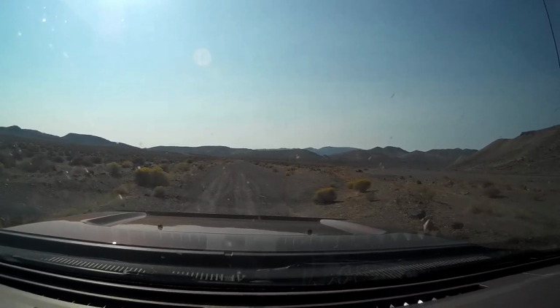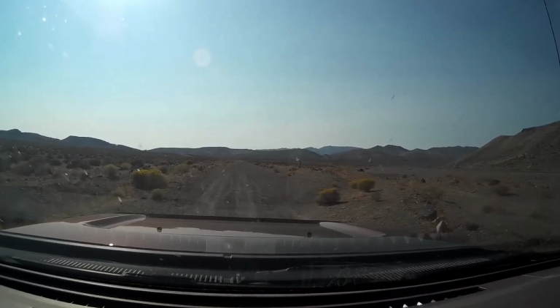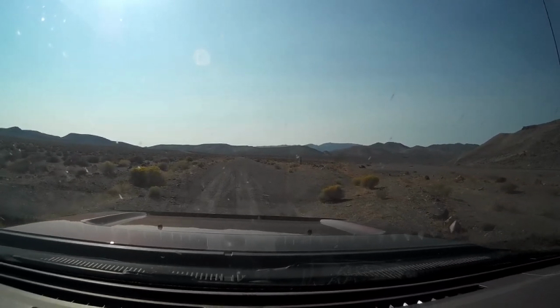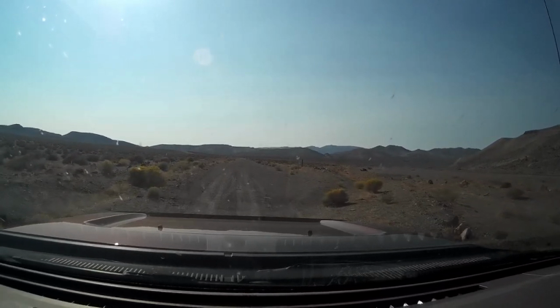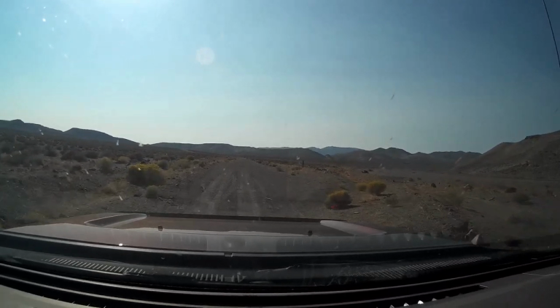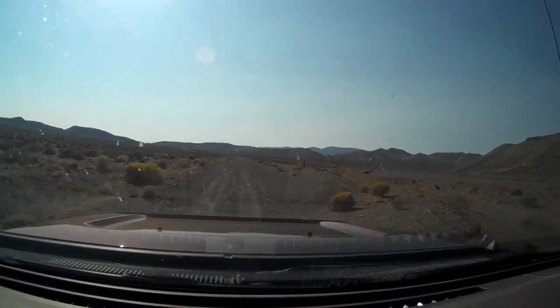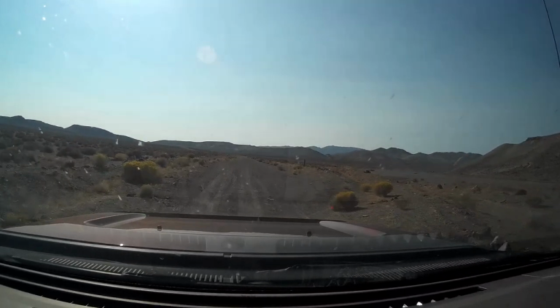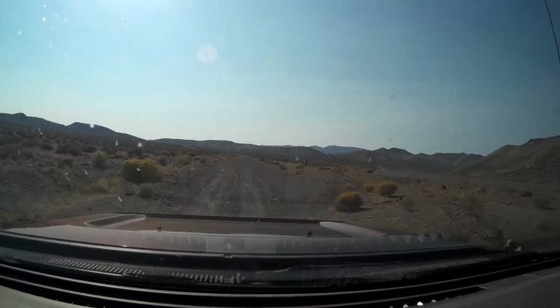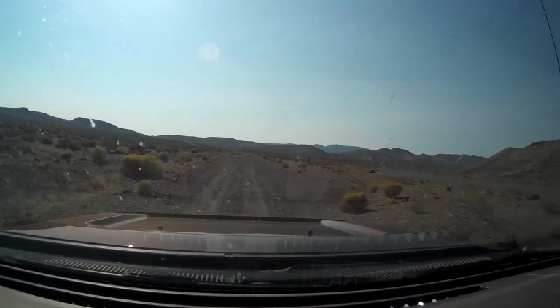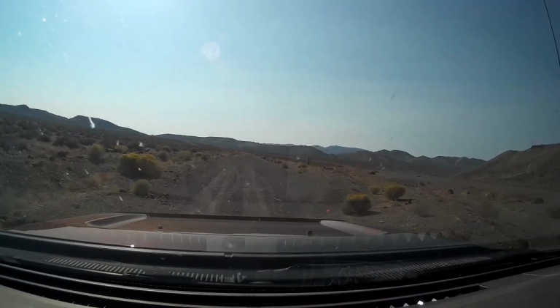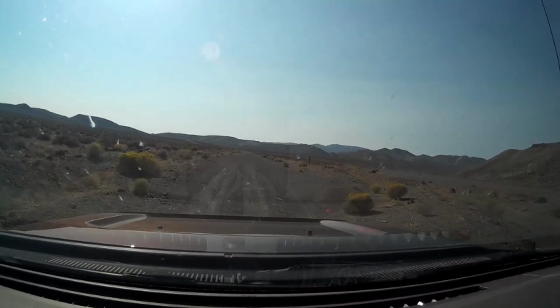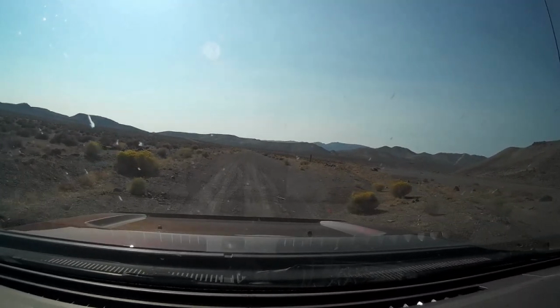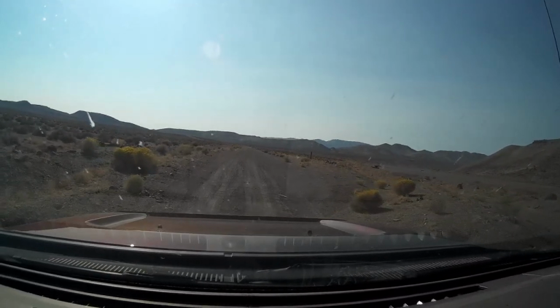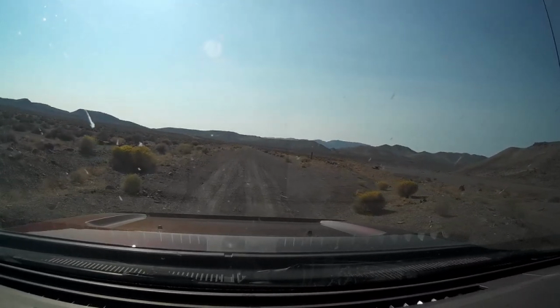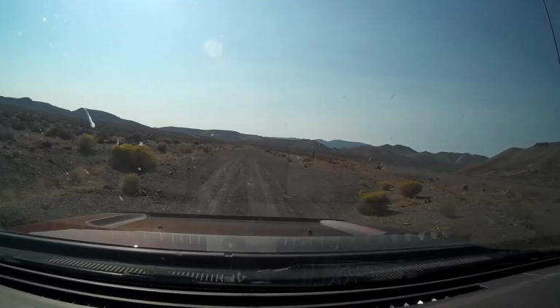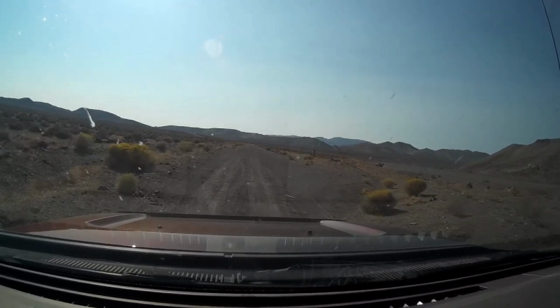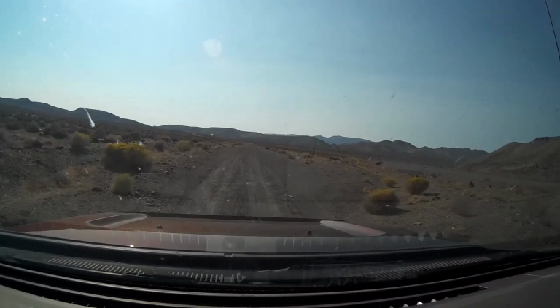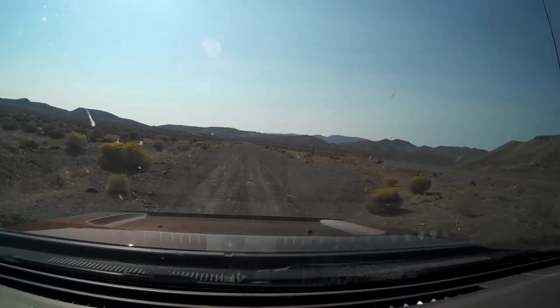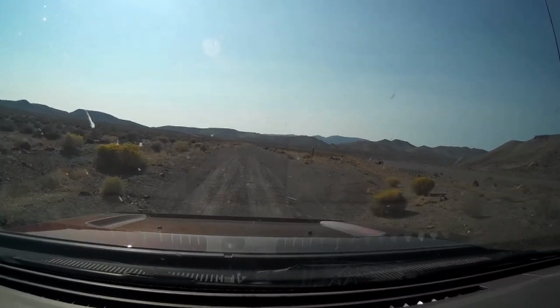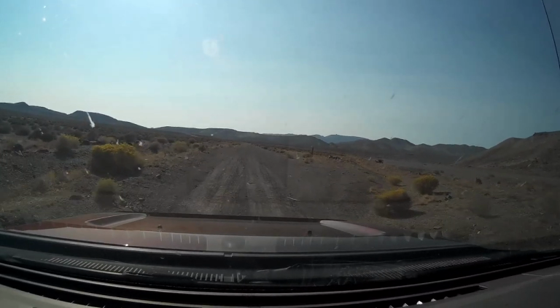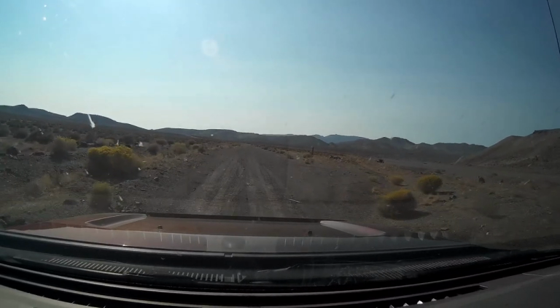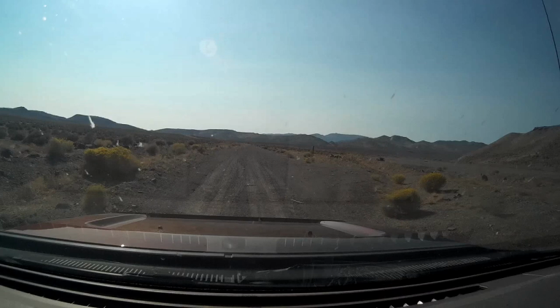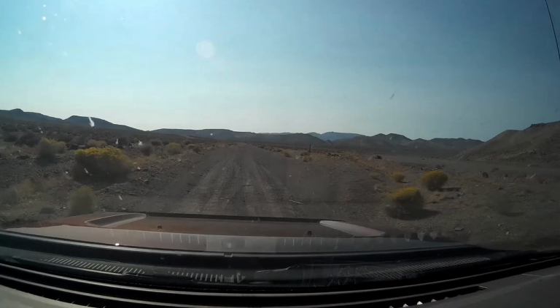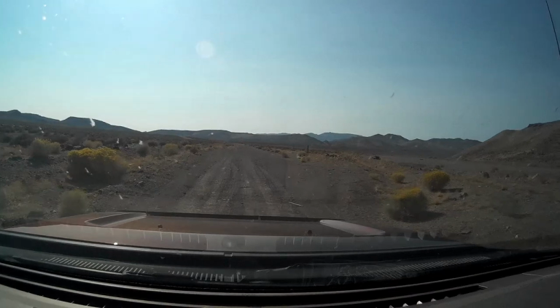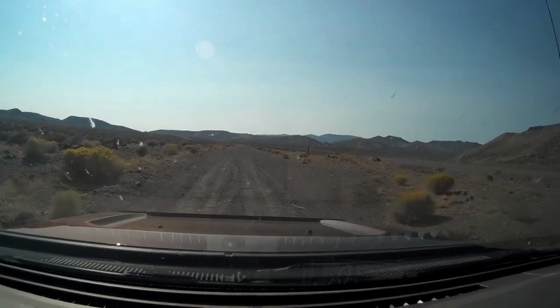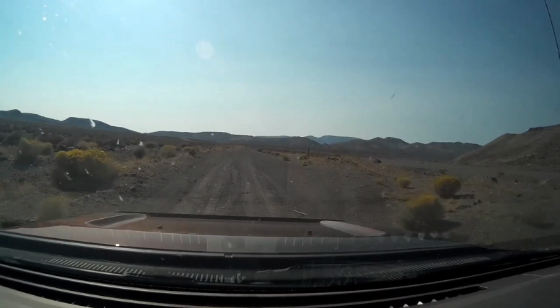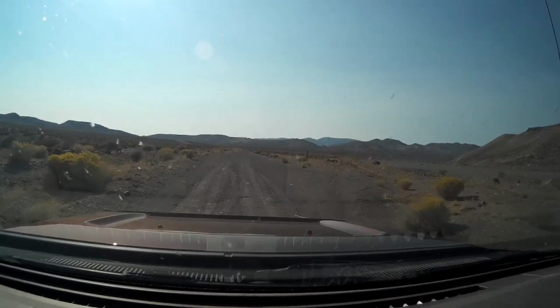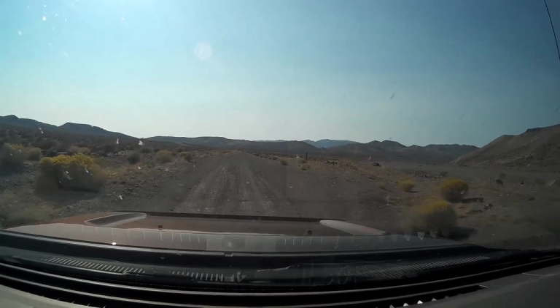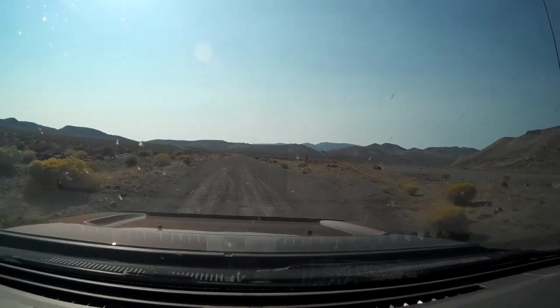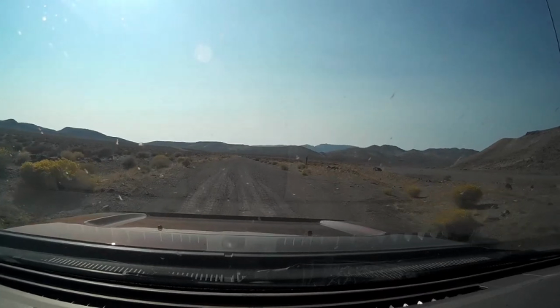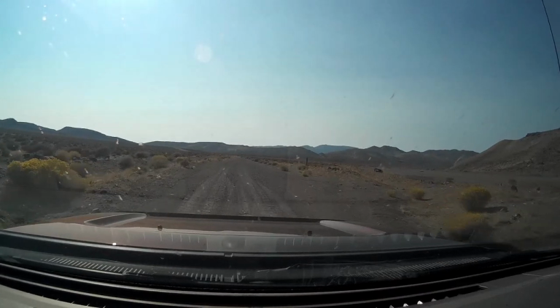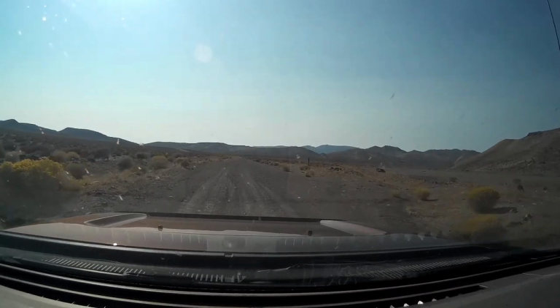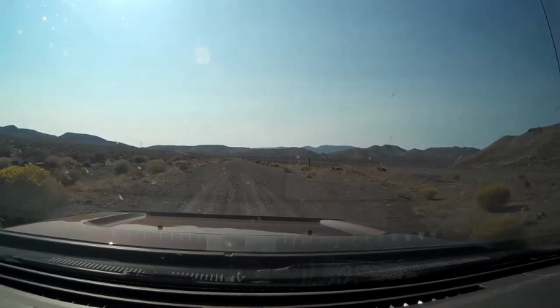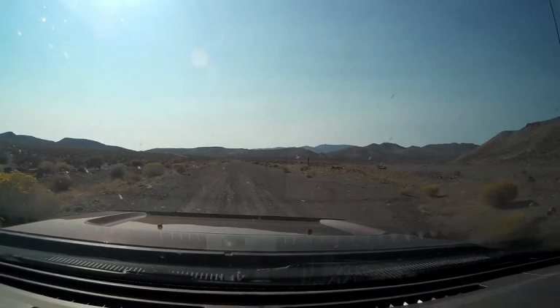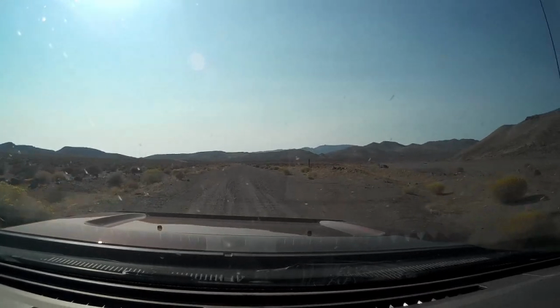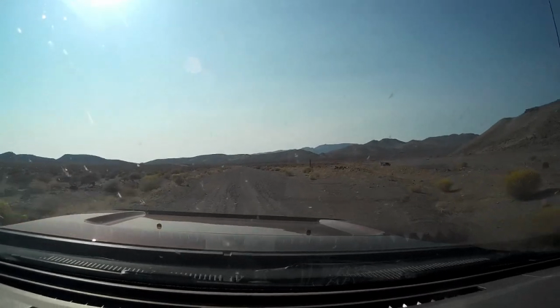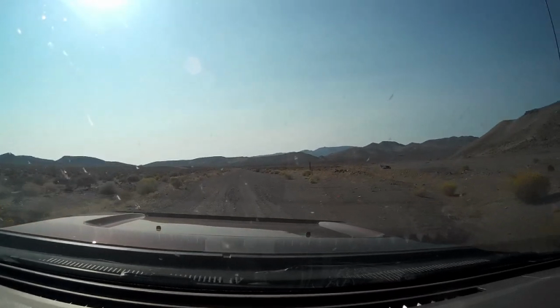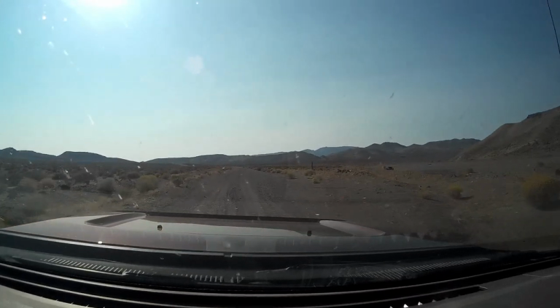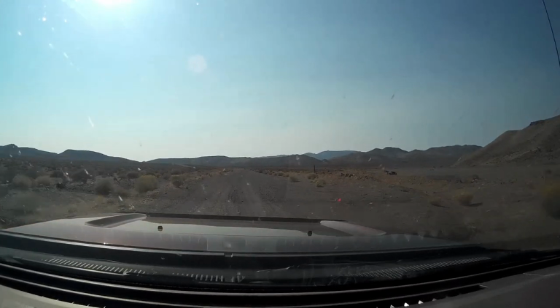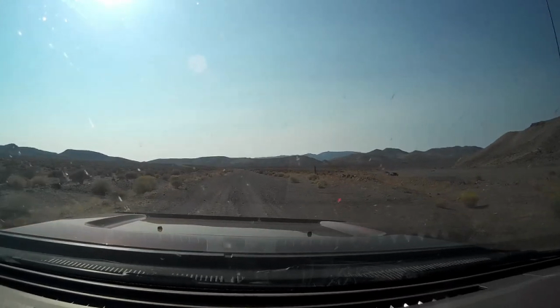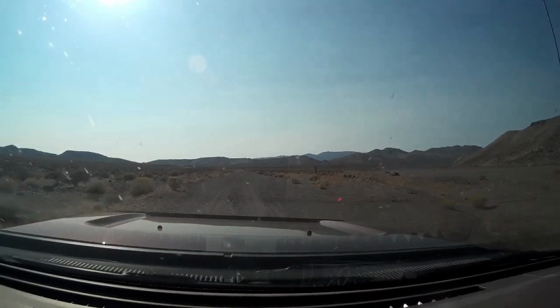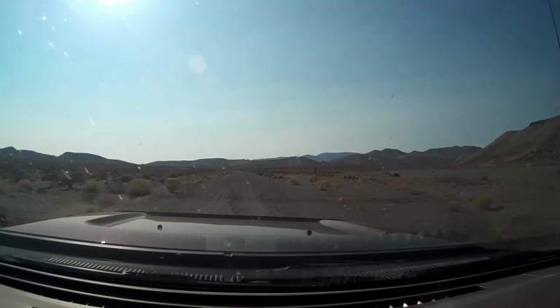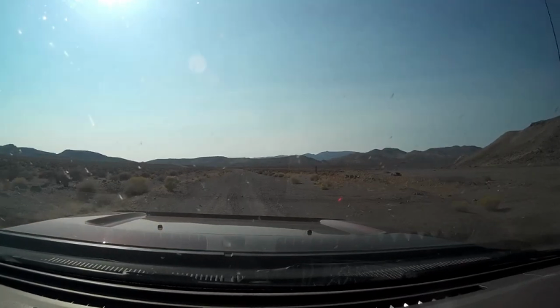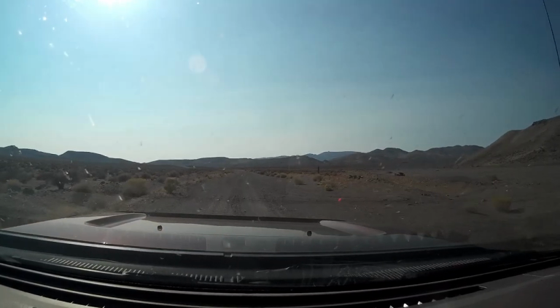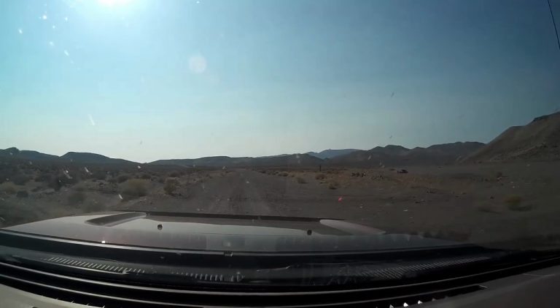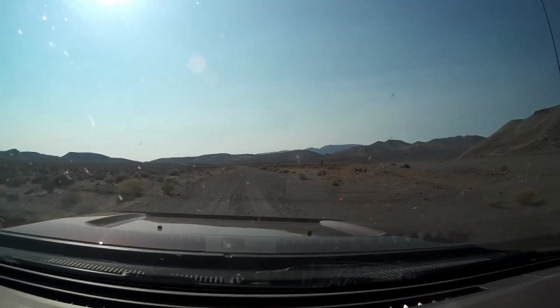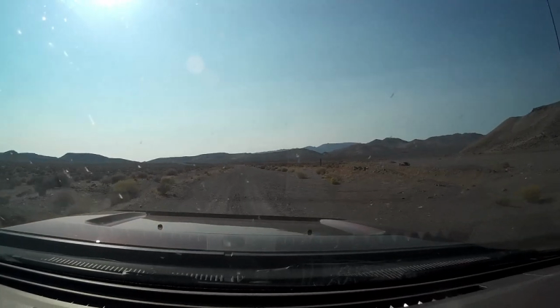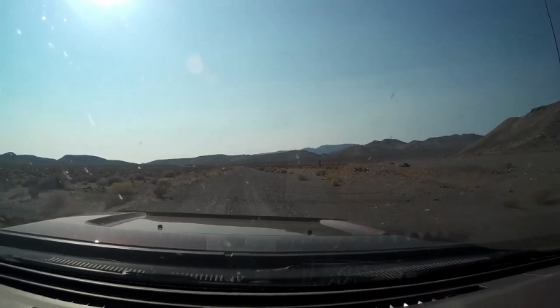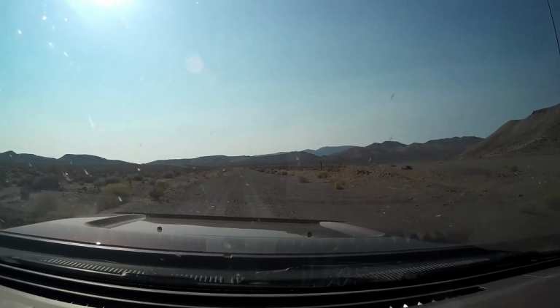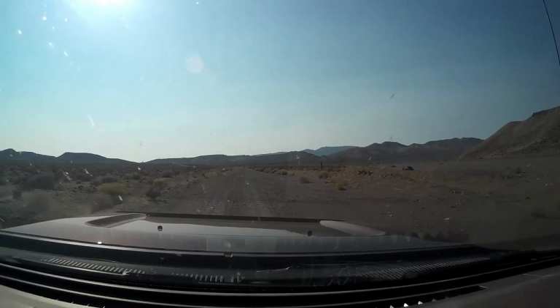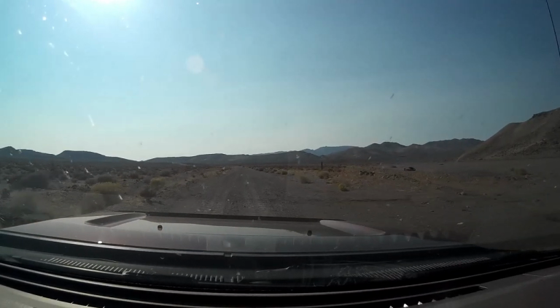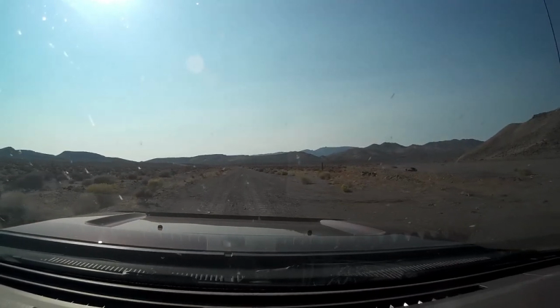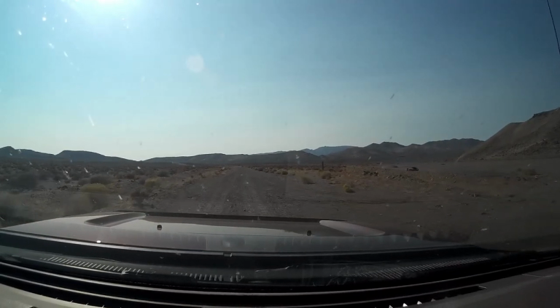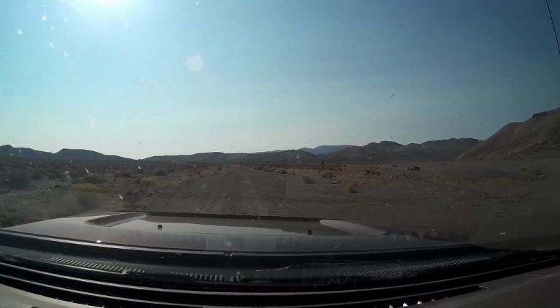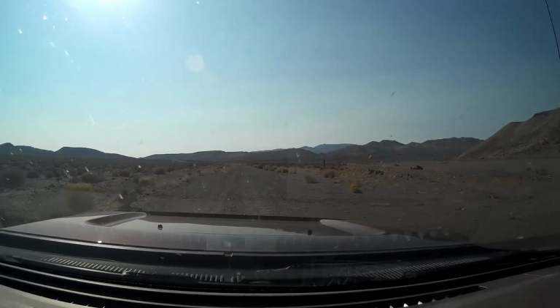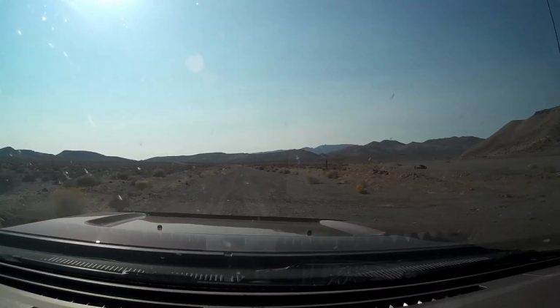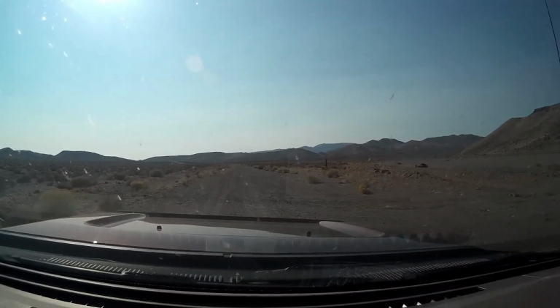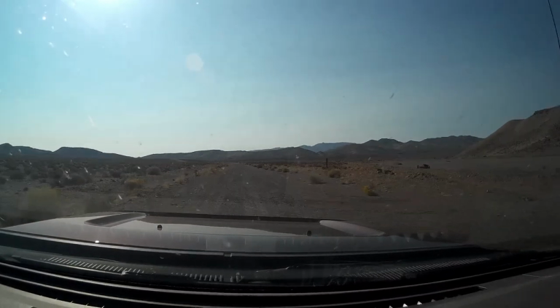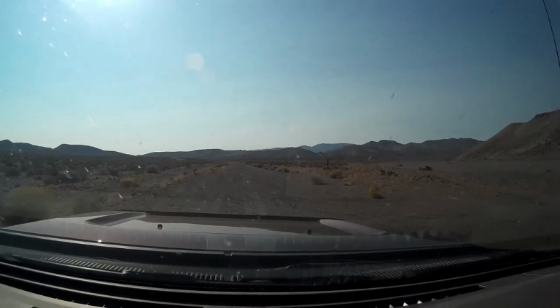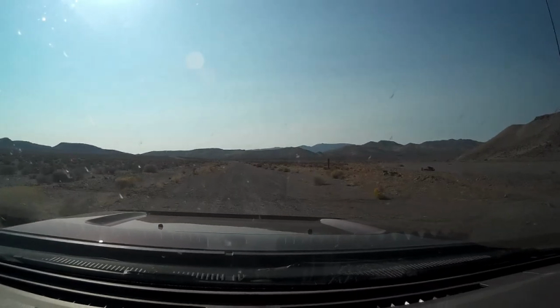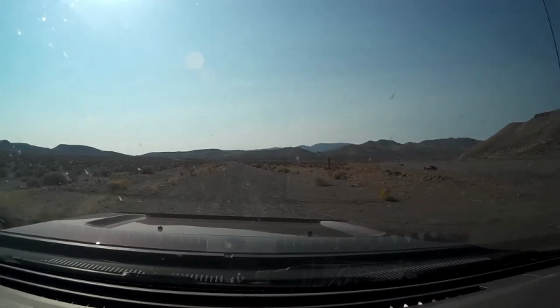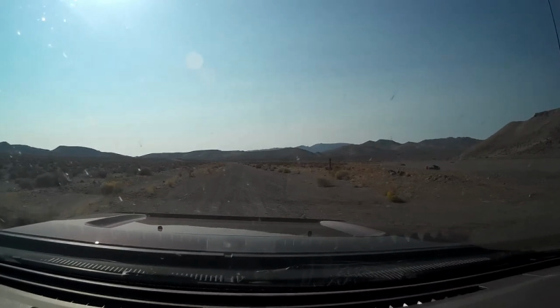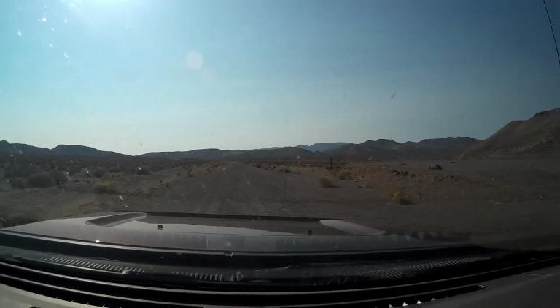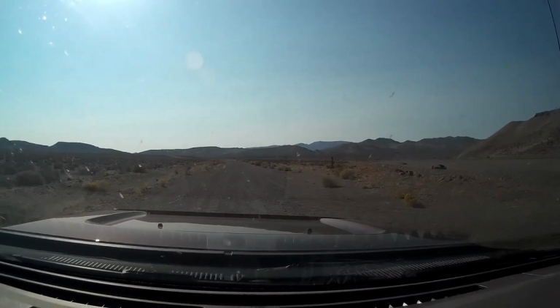We're on the gravel road now. It's pretty accessible to any two-wheel drive vehicle, and like I say, there is a paved alternative.